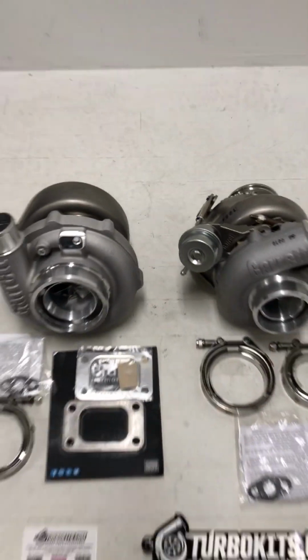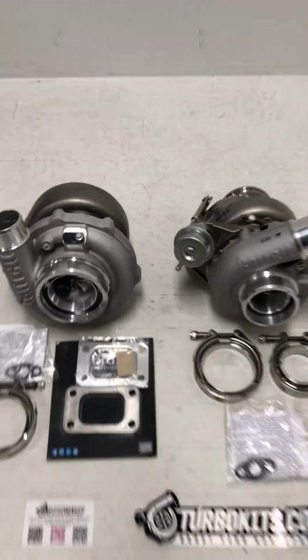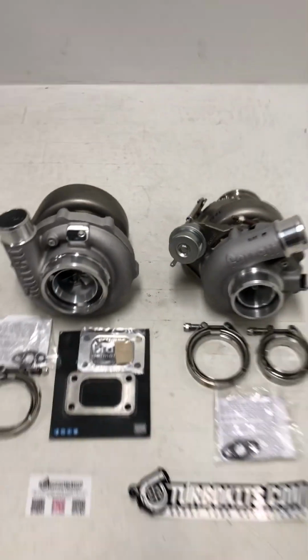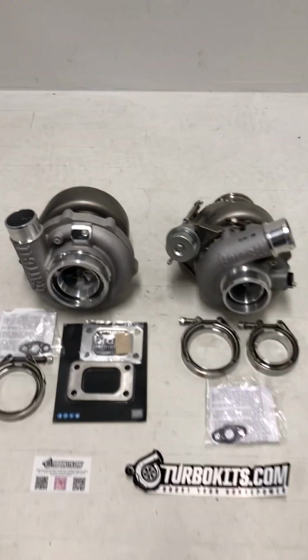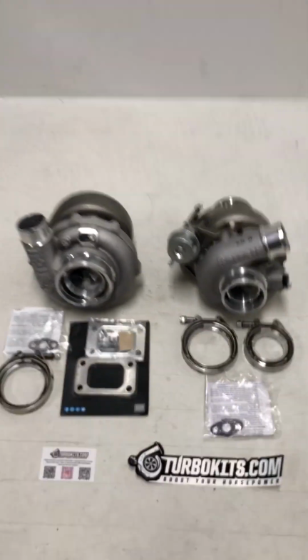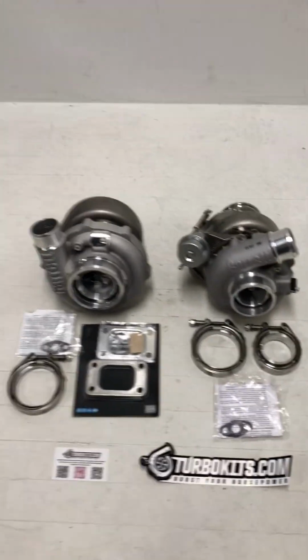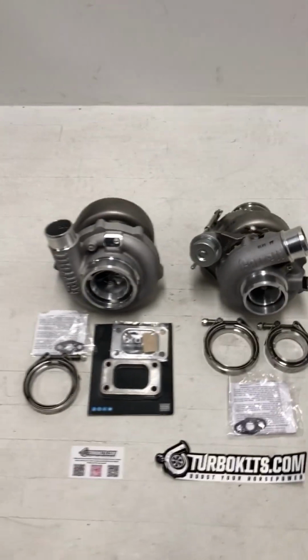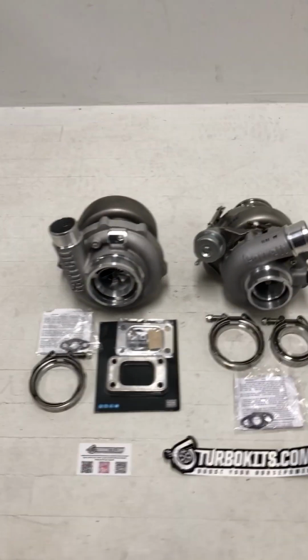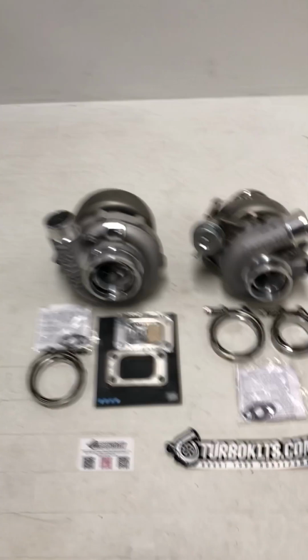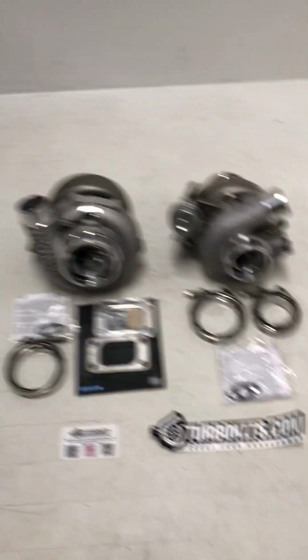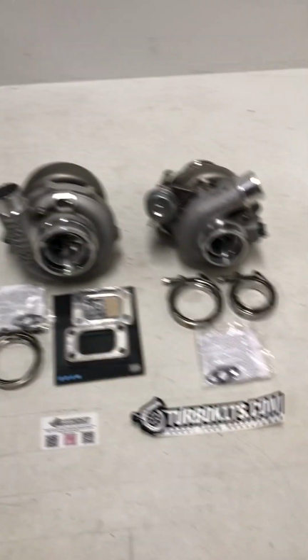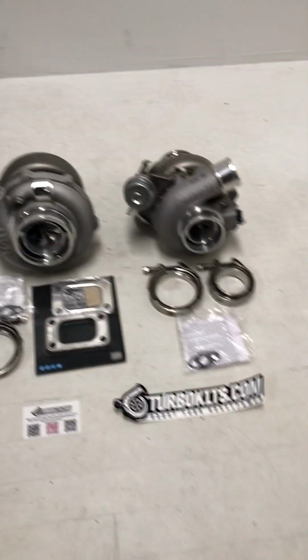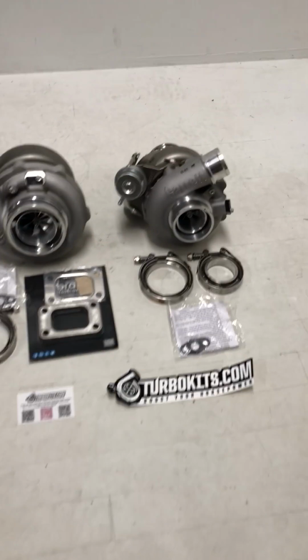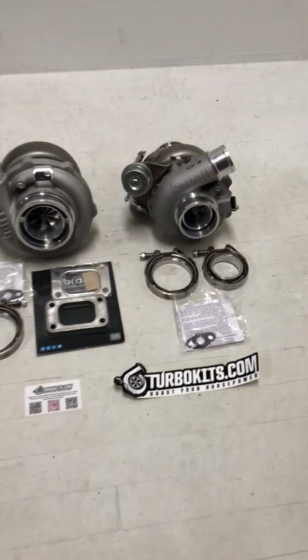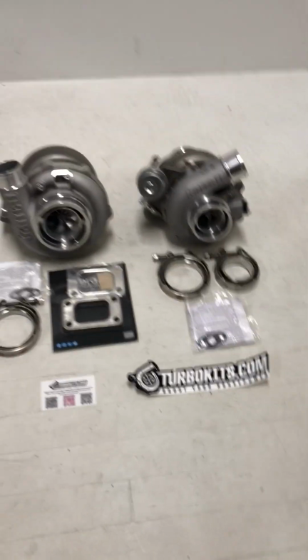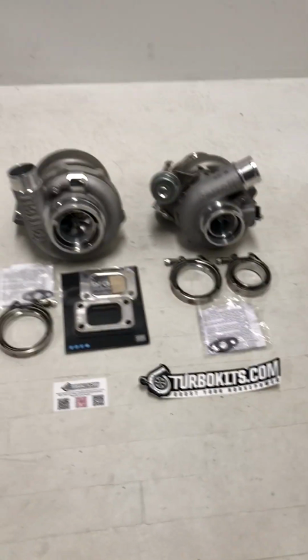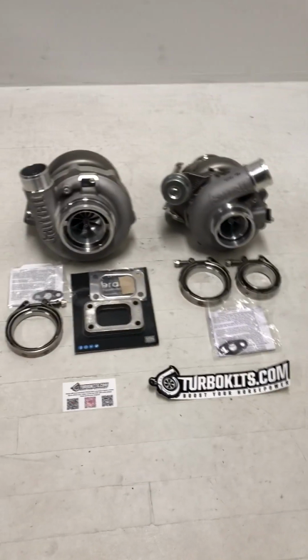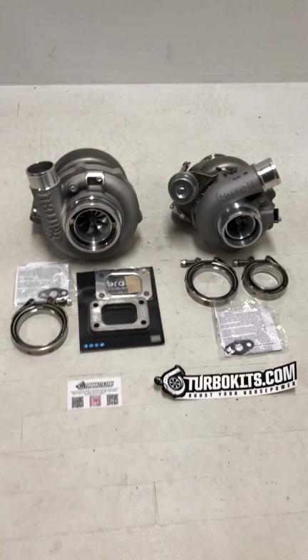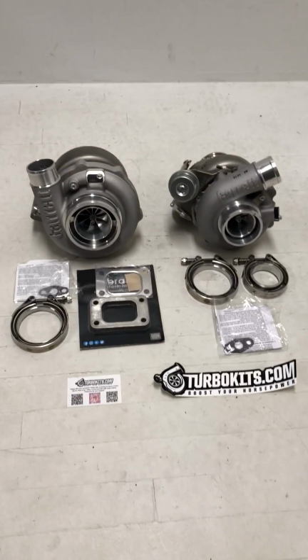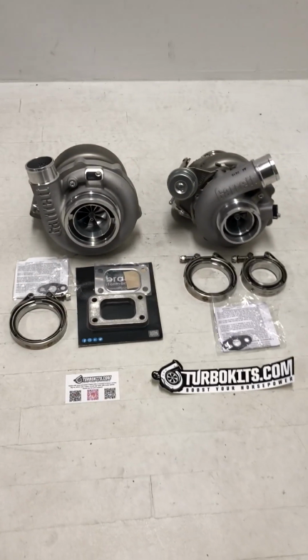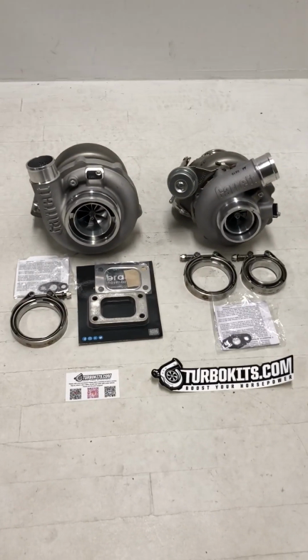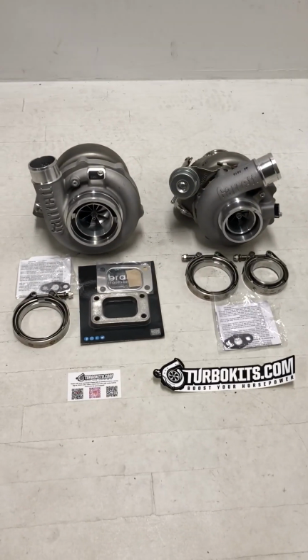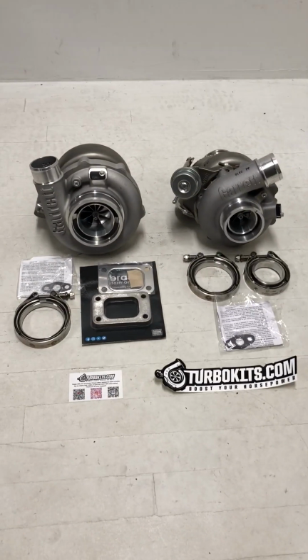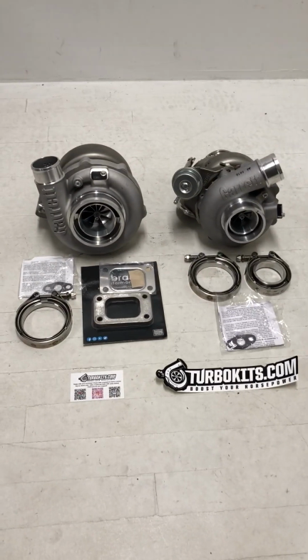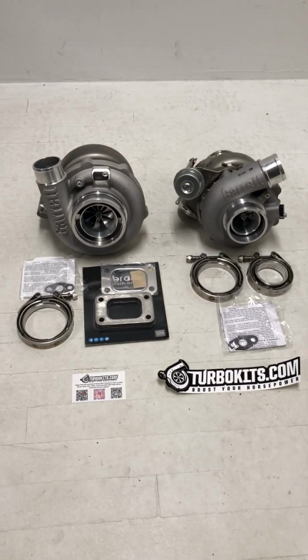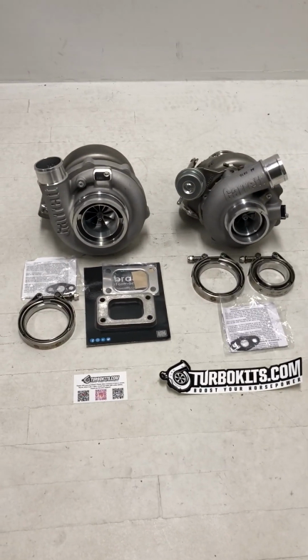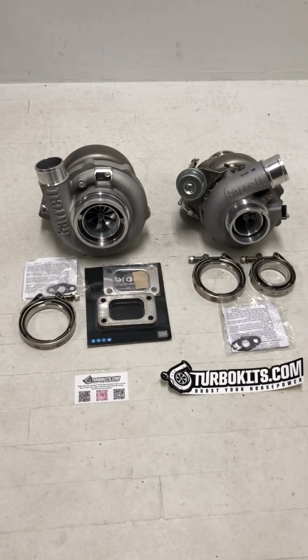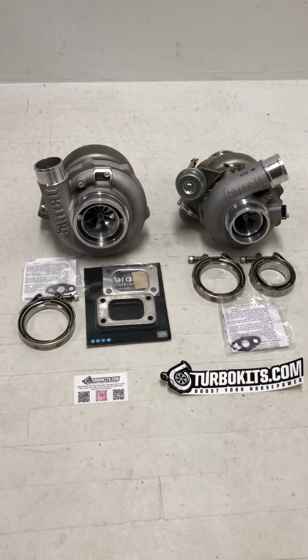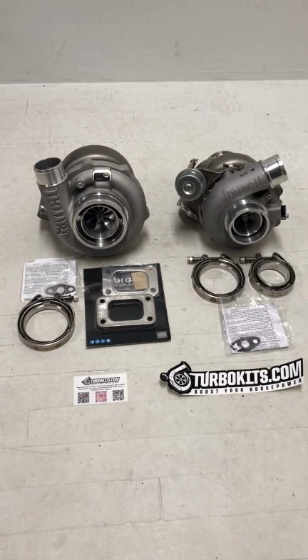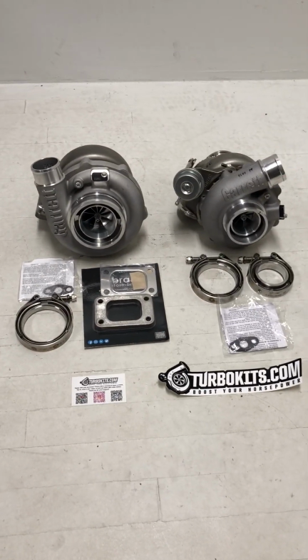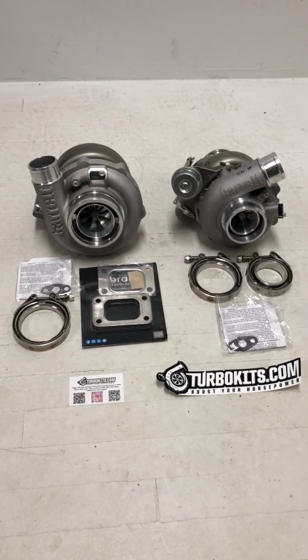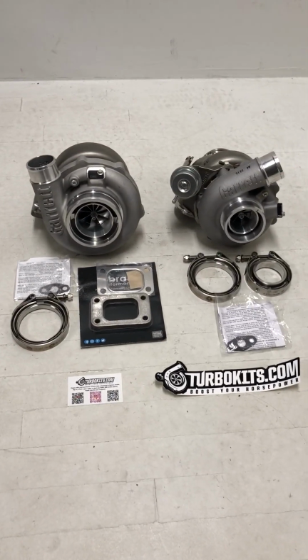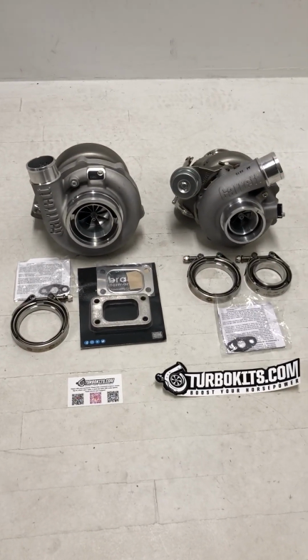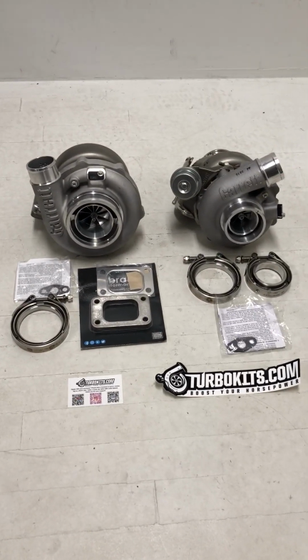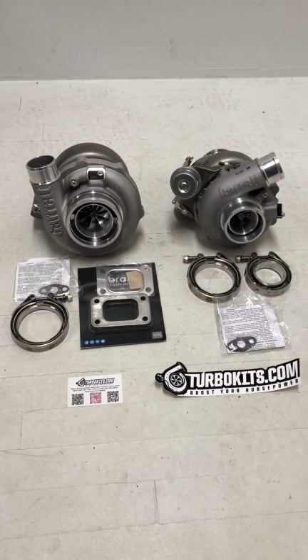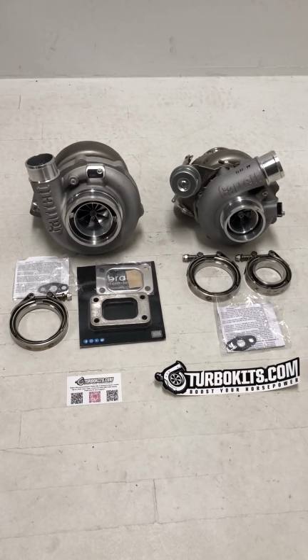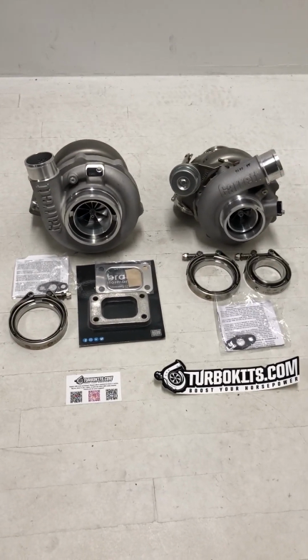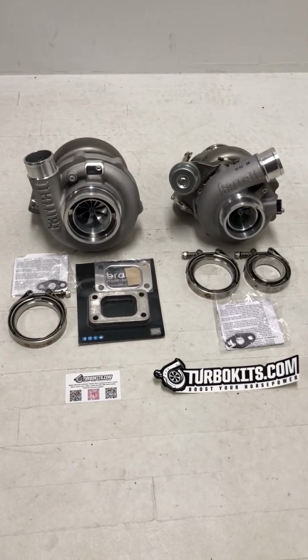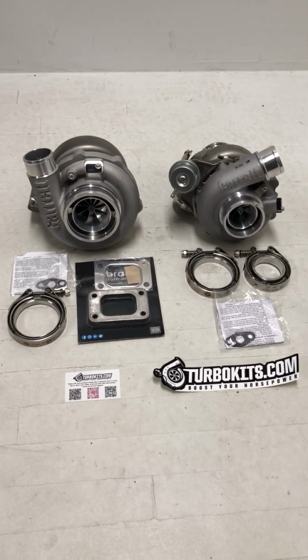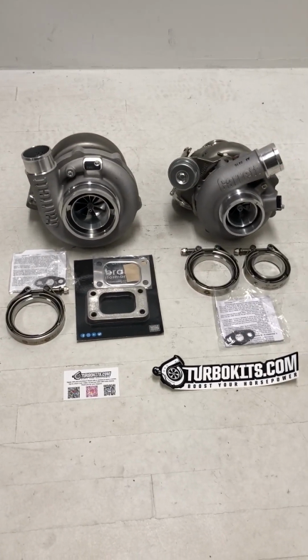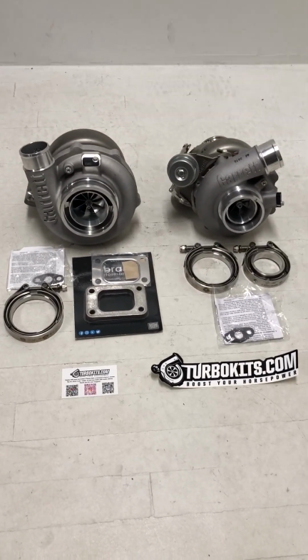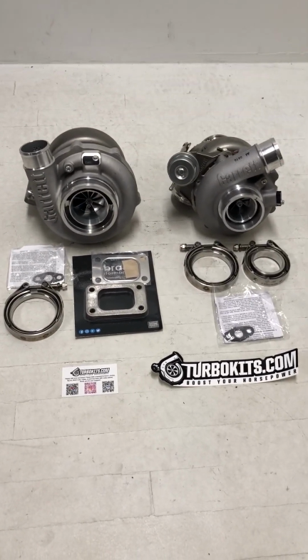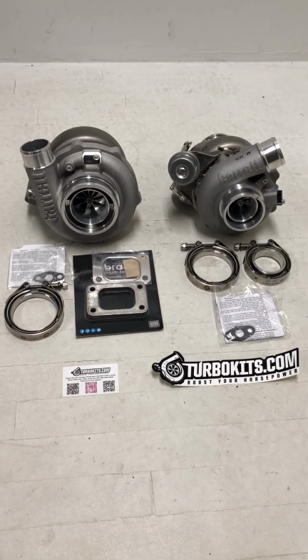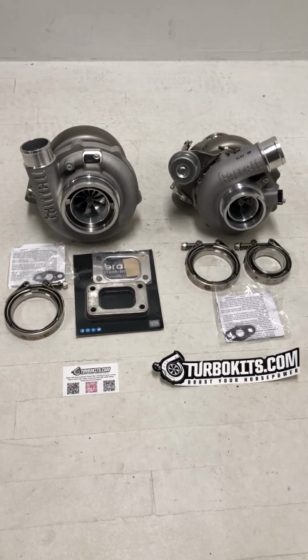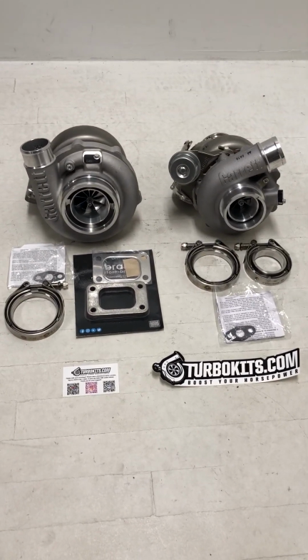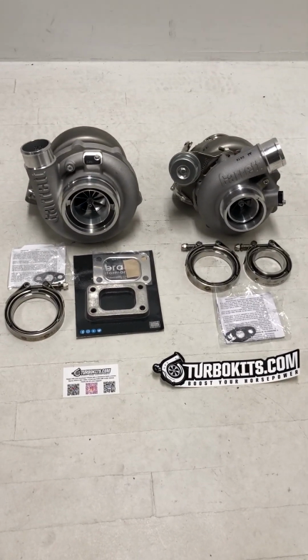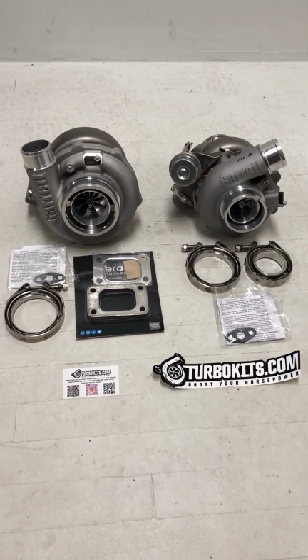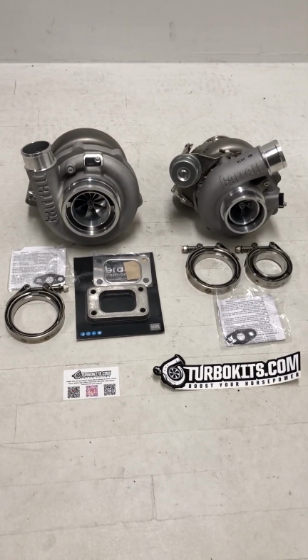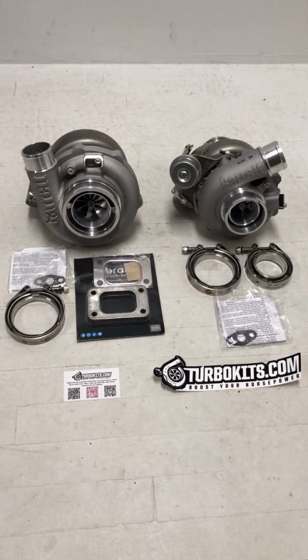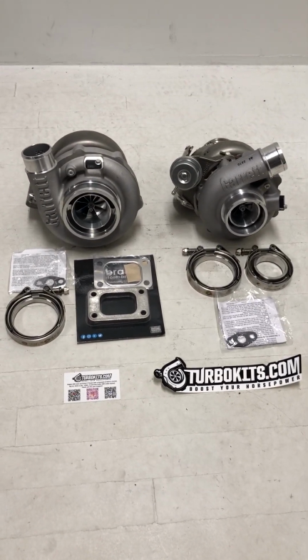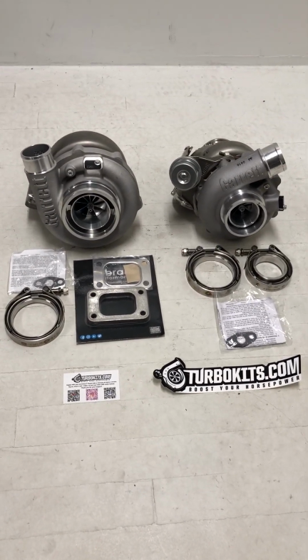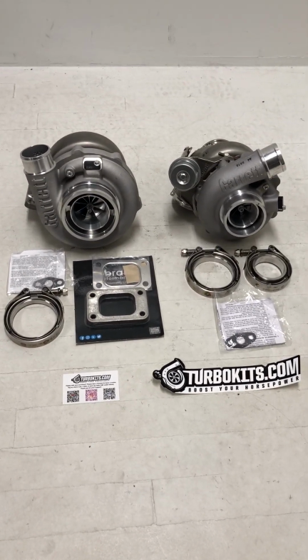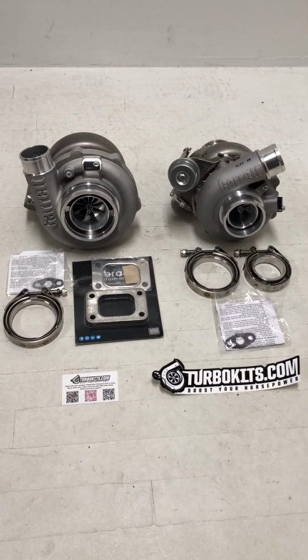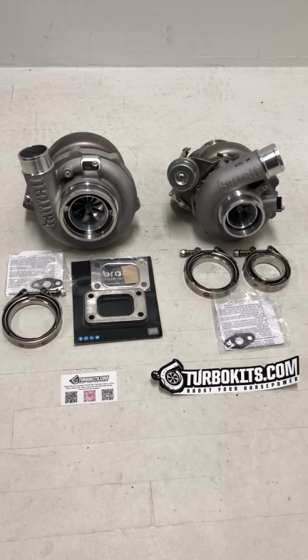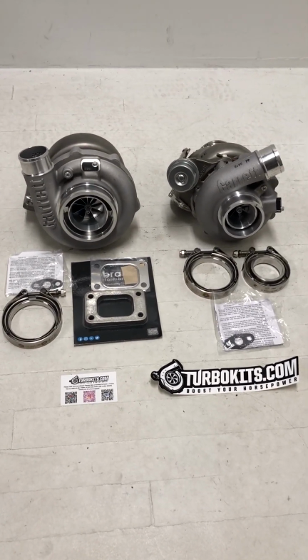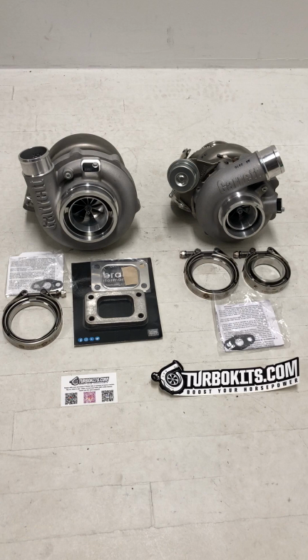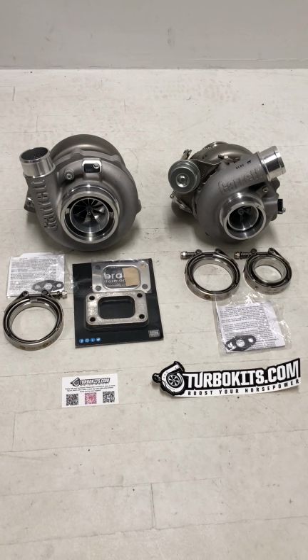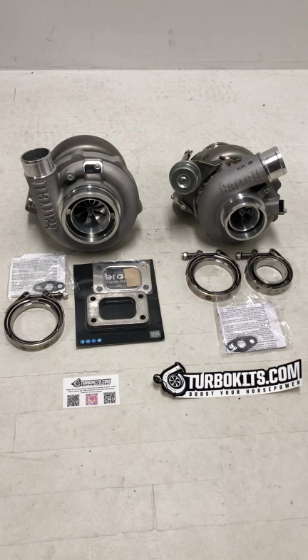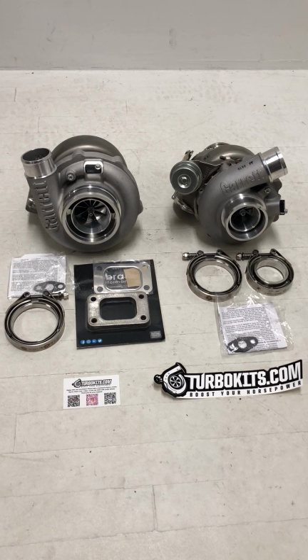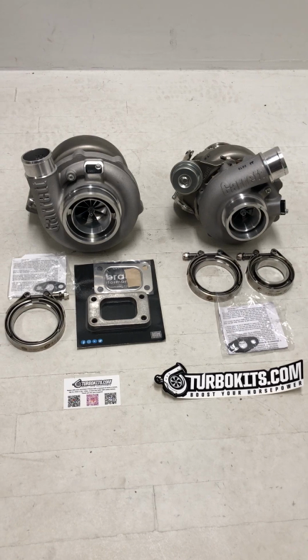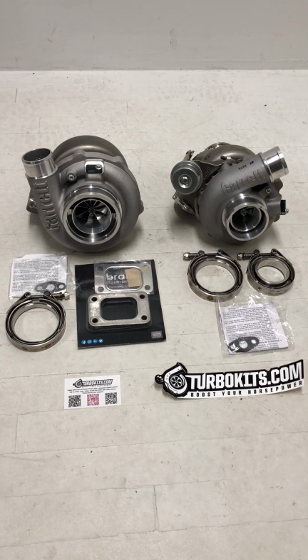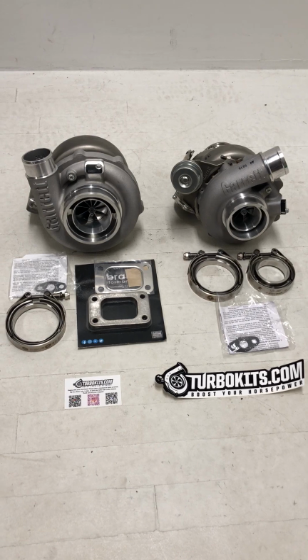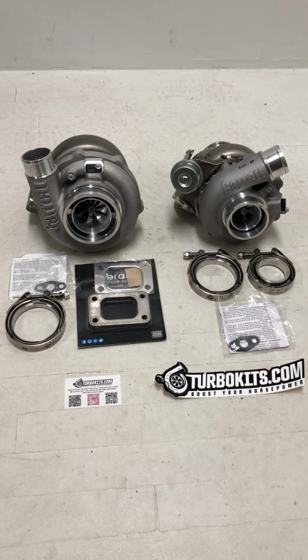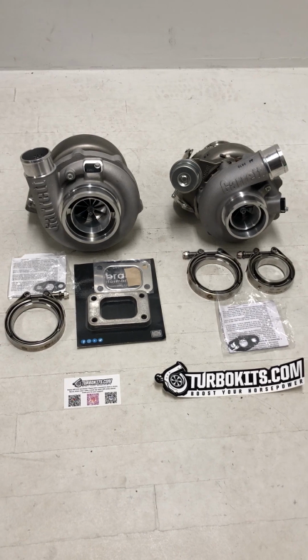As you can see, this customer ordered from us the inlet flanges and clamps, just to make the install nice and easy for them.